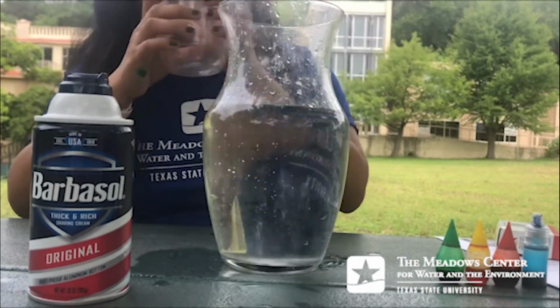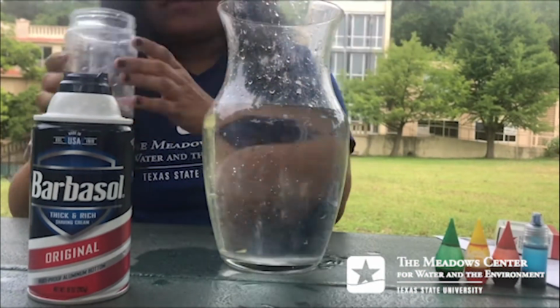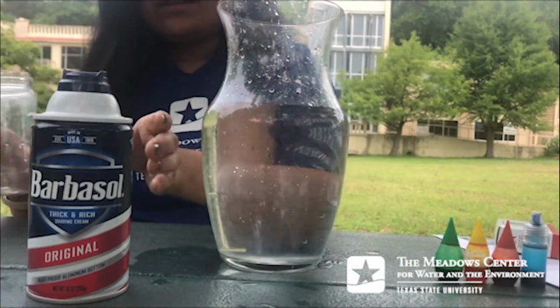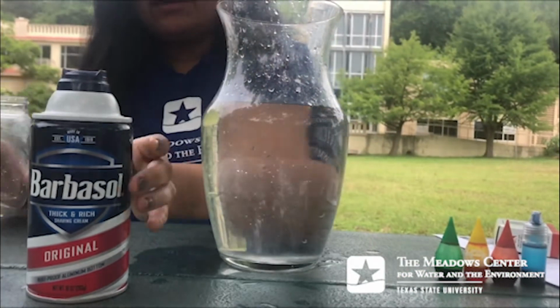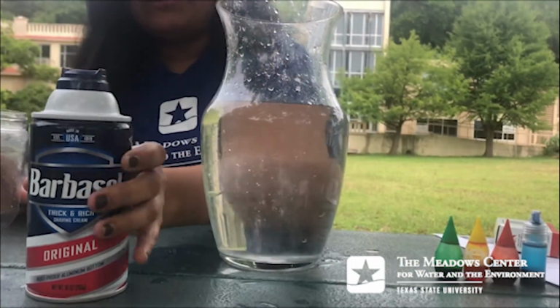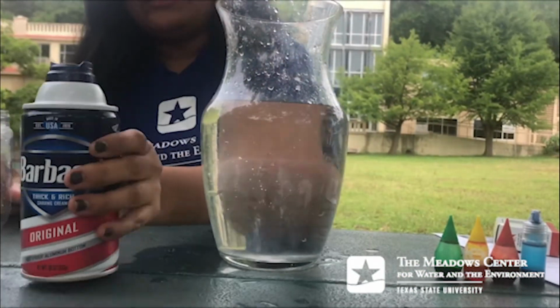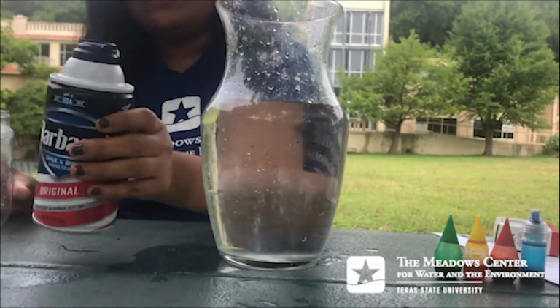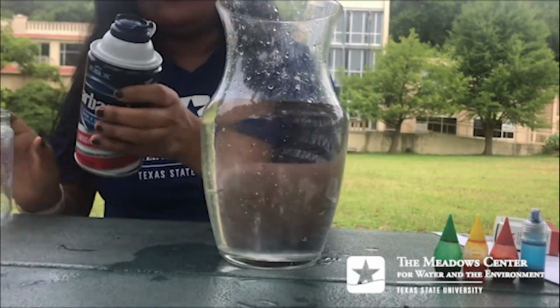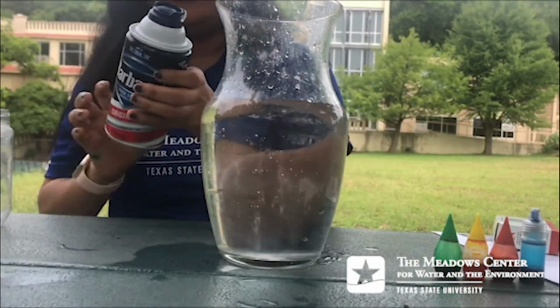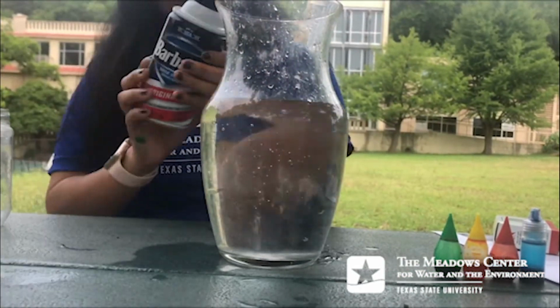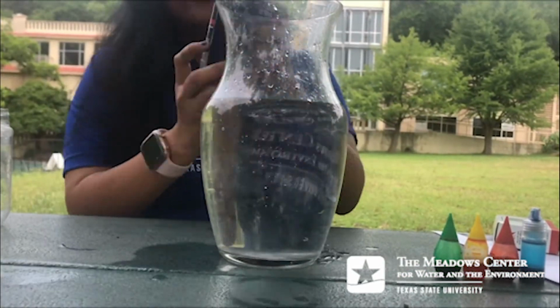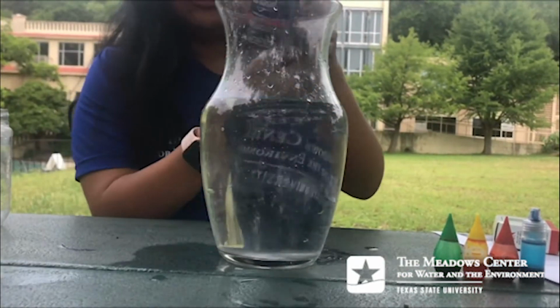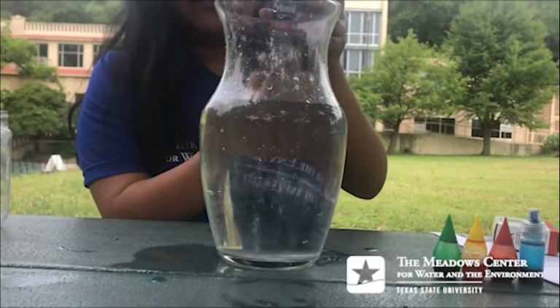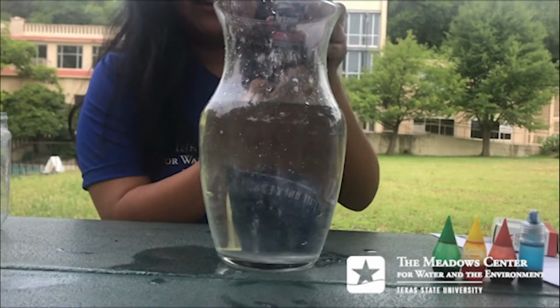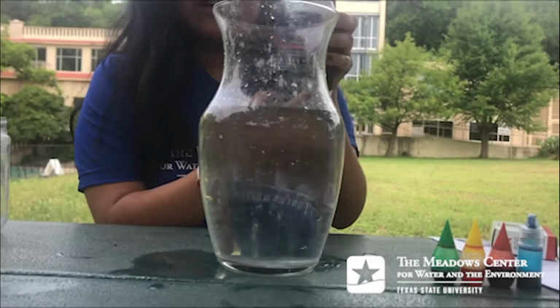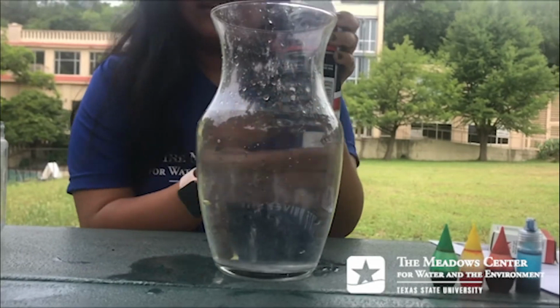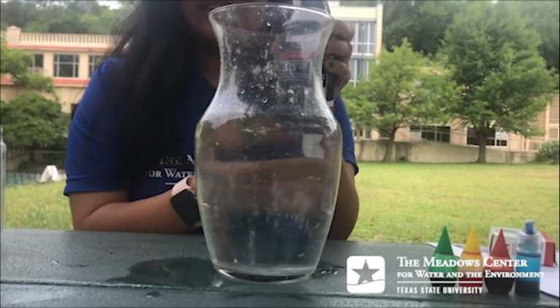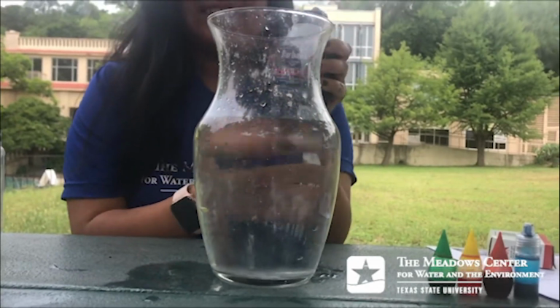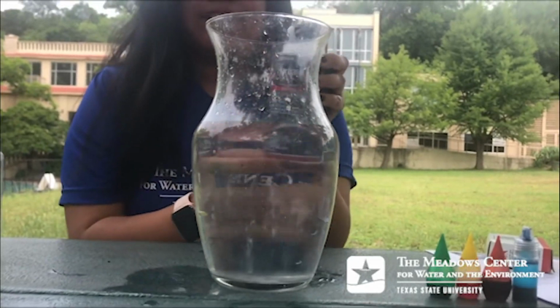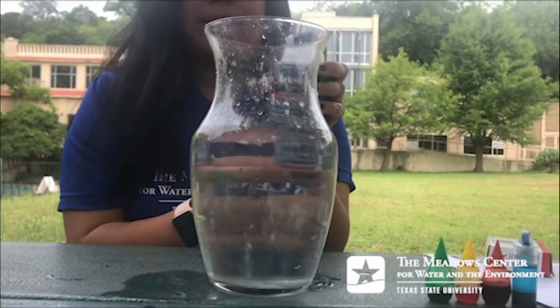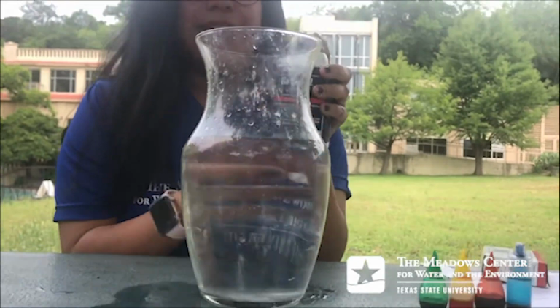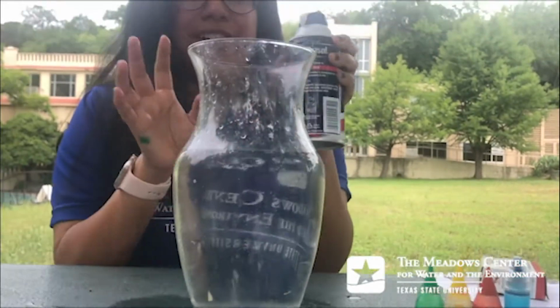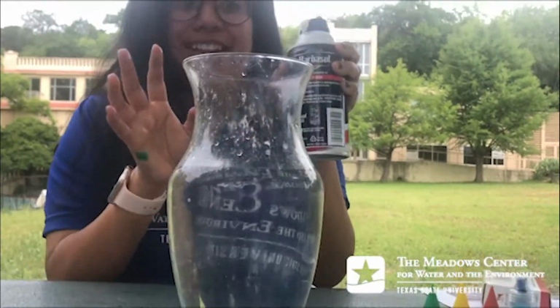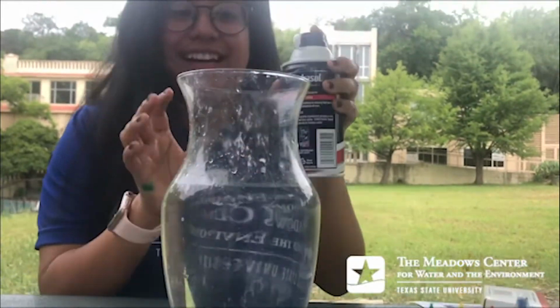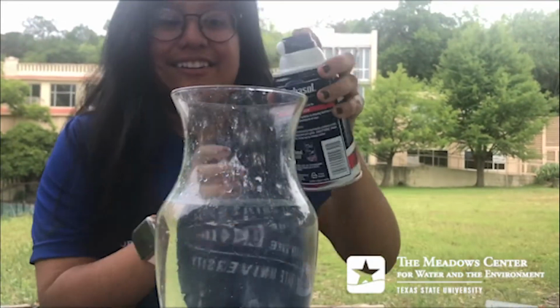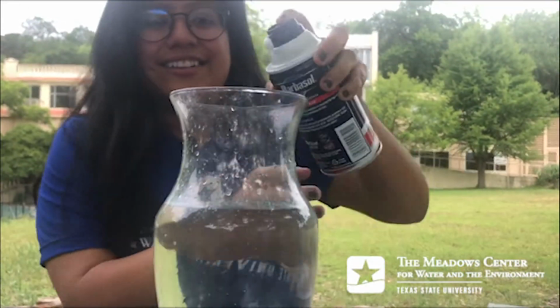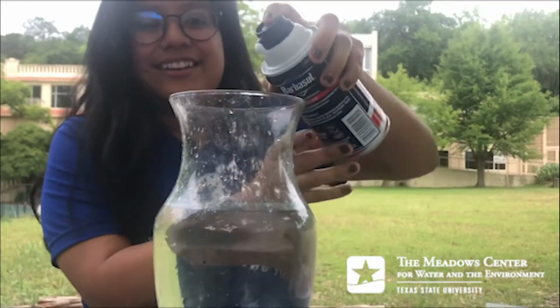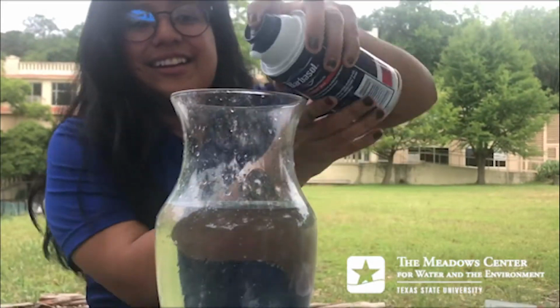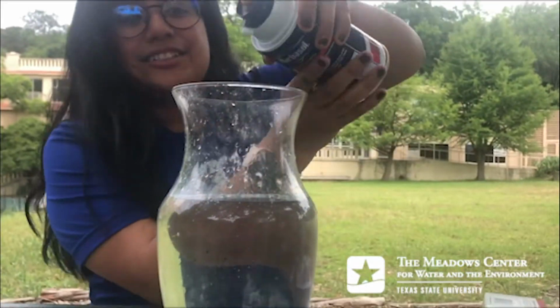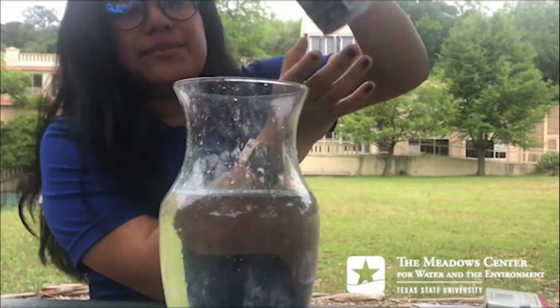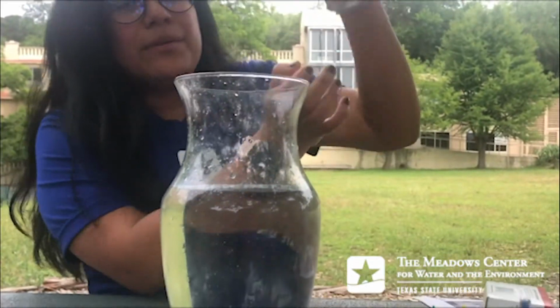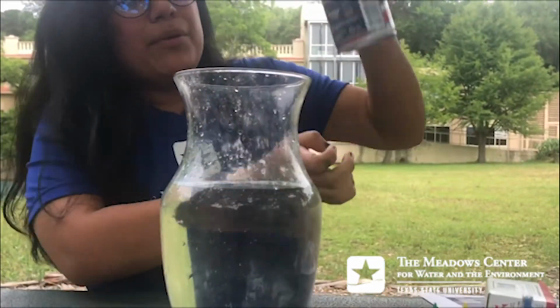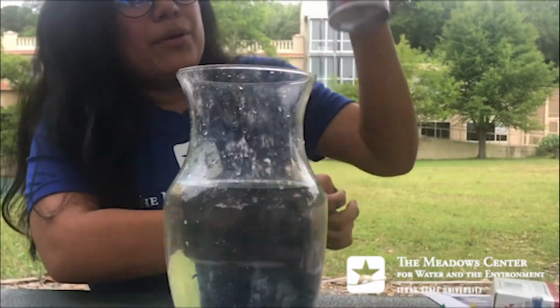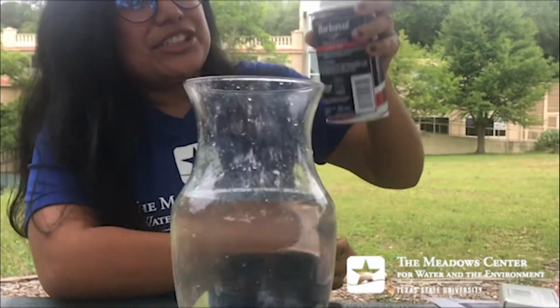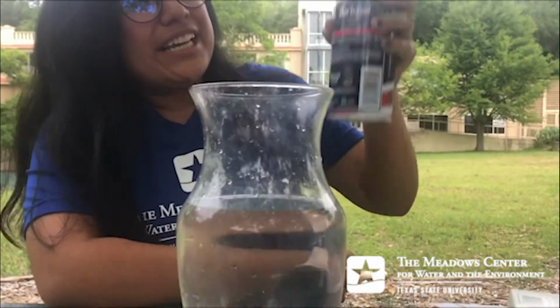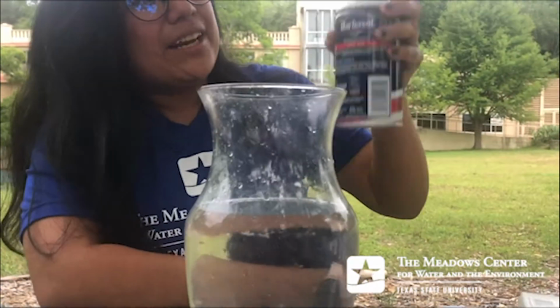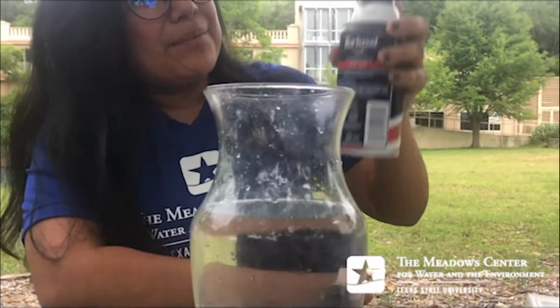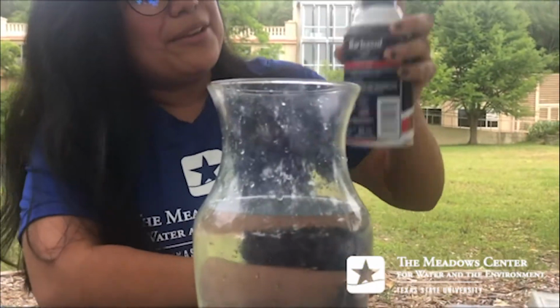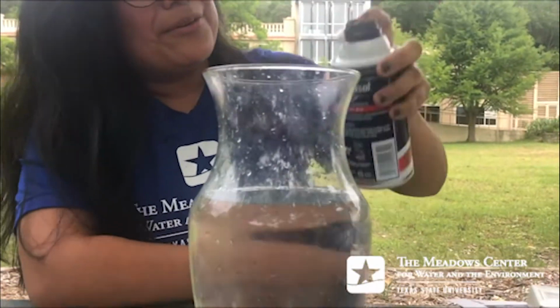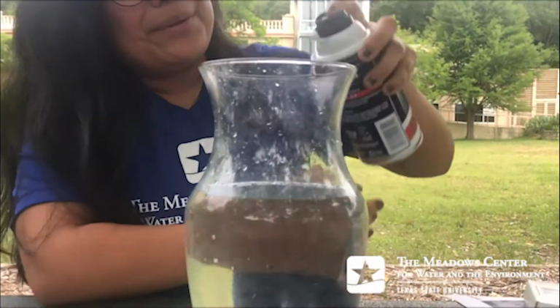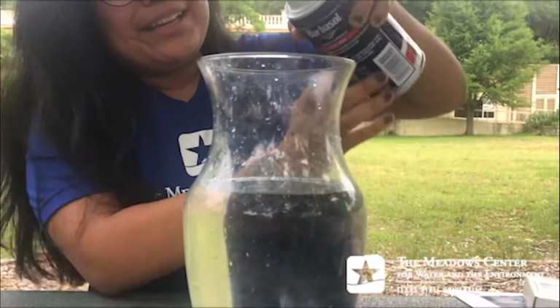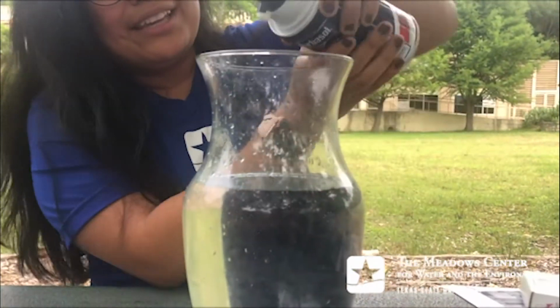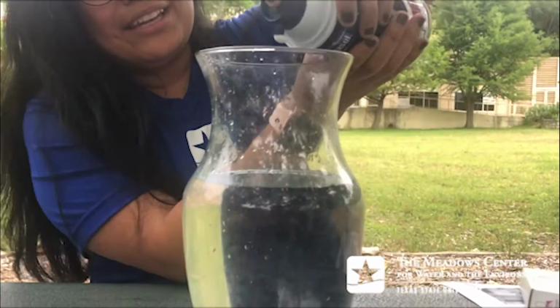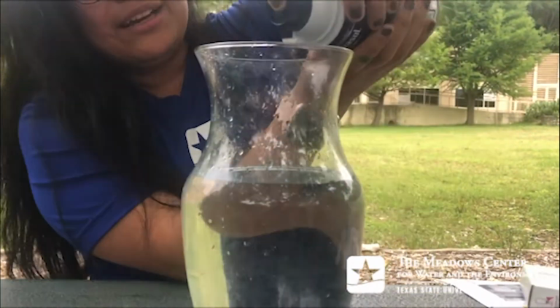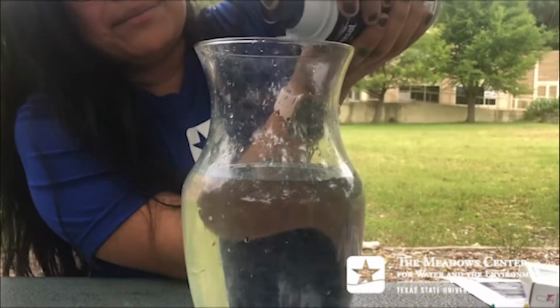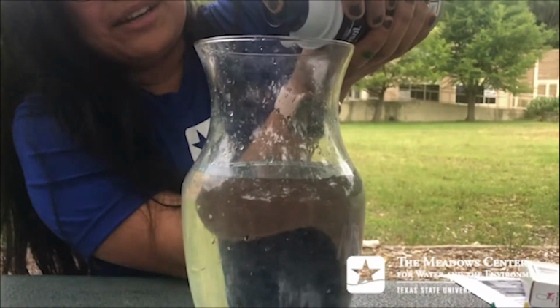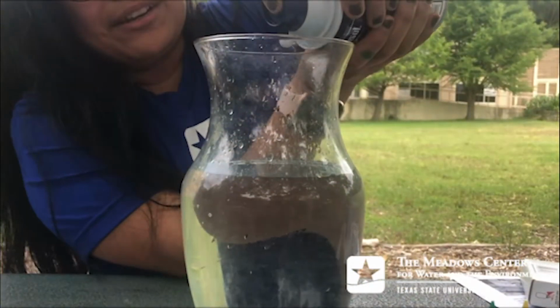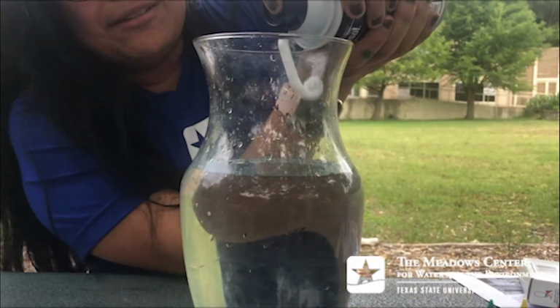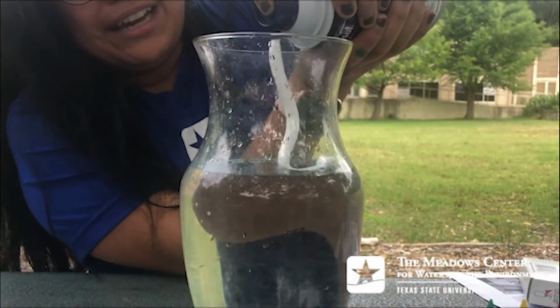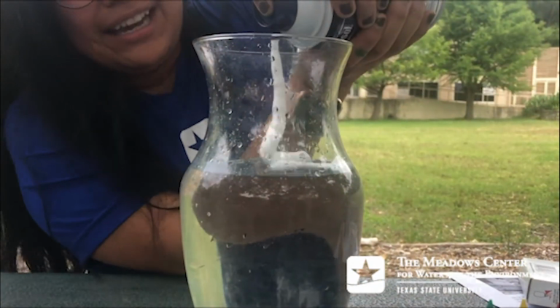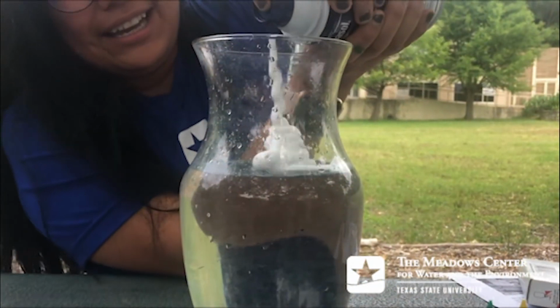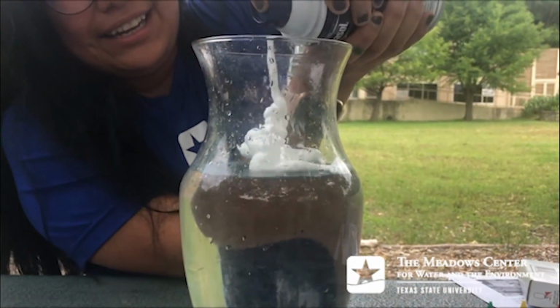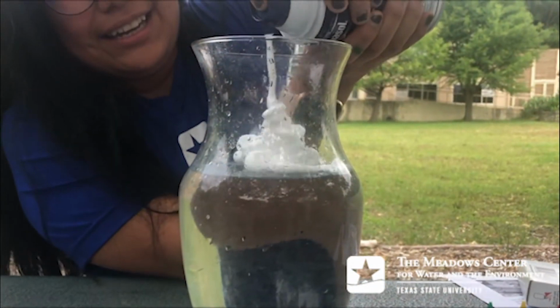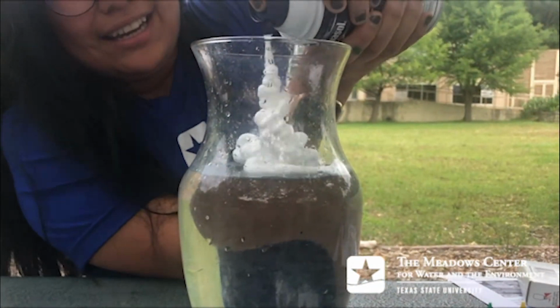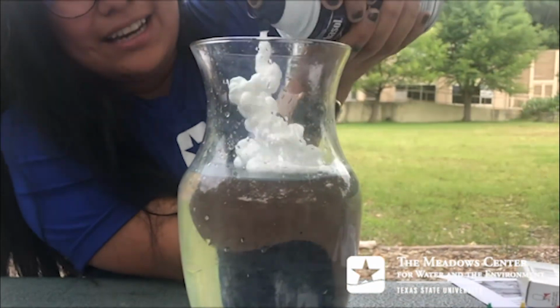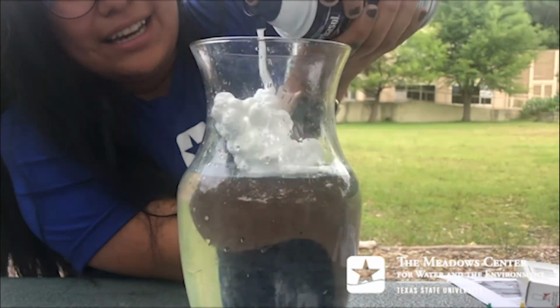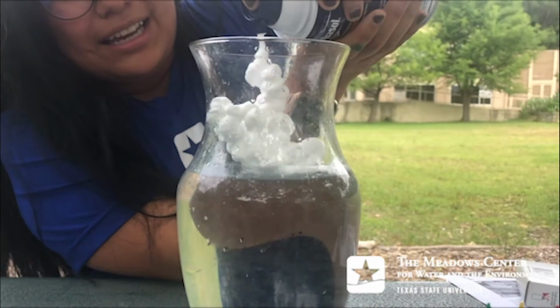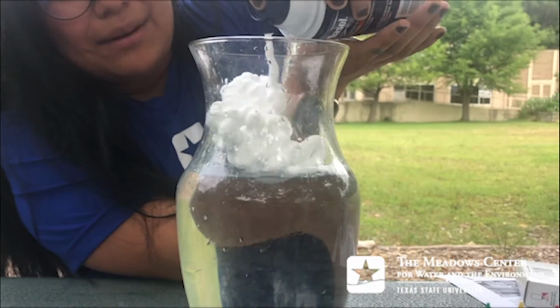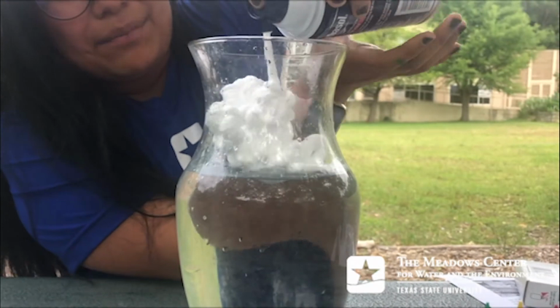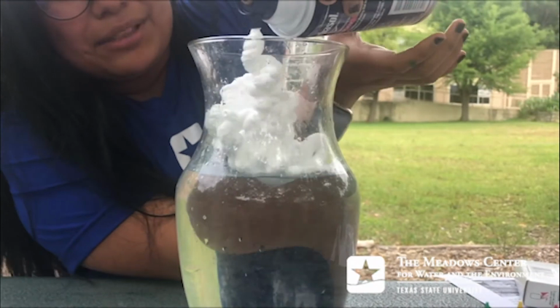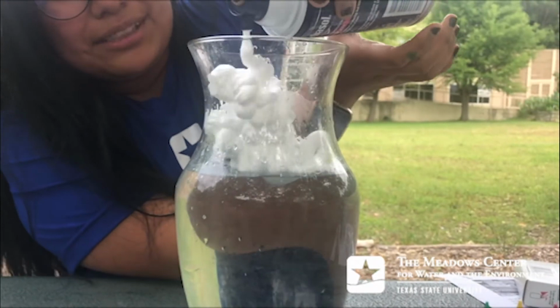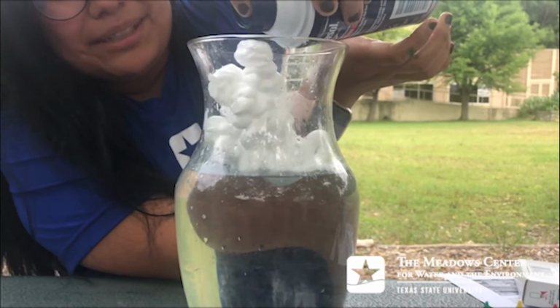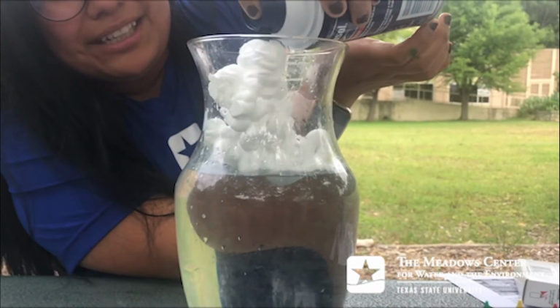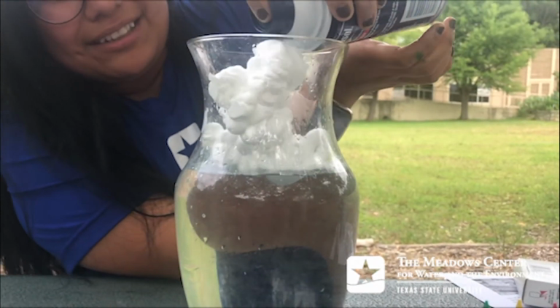Right here is our shaving cream, and this is going to be our cloud. I'm going to shake it up a little bit and then go ahead and put some in here.